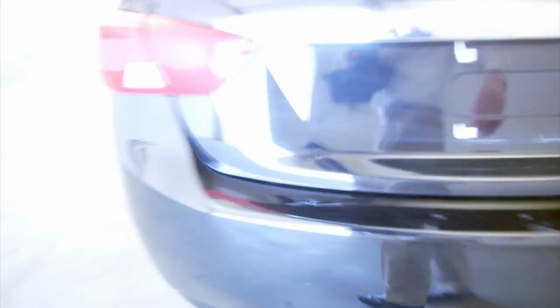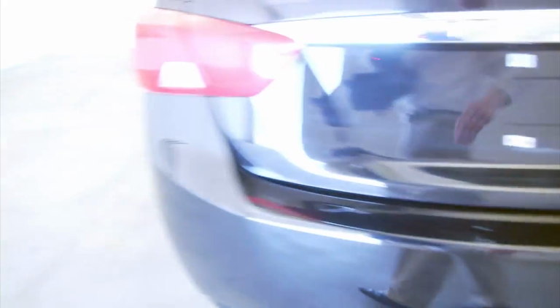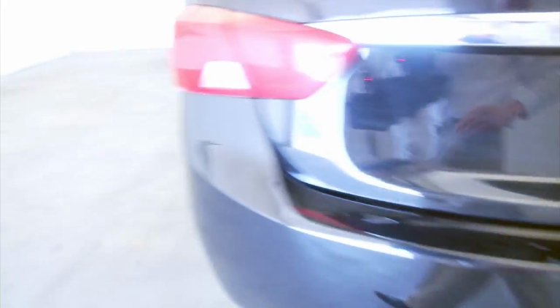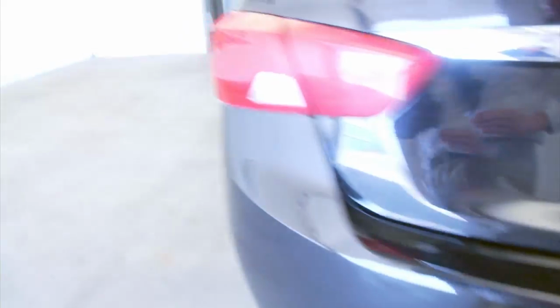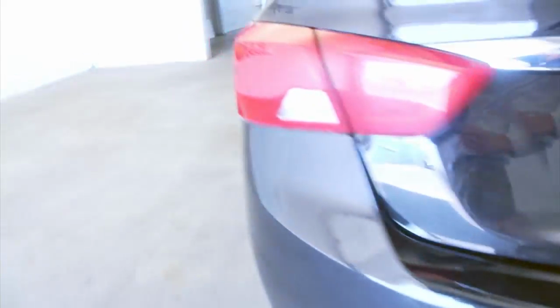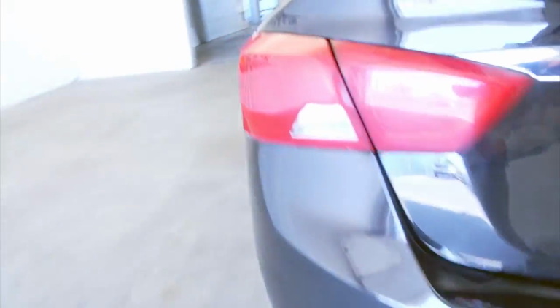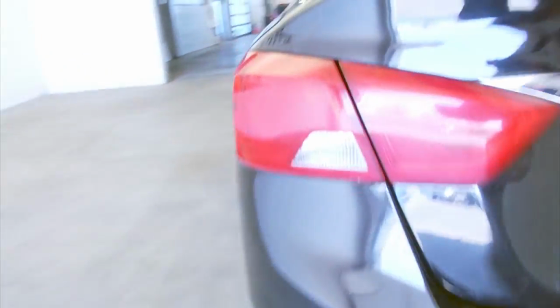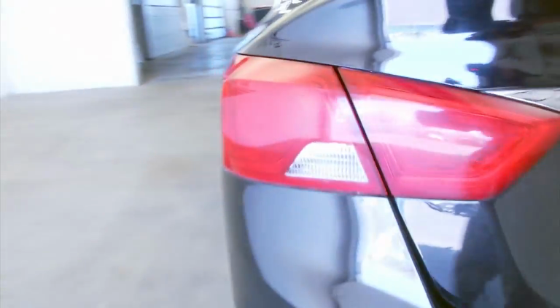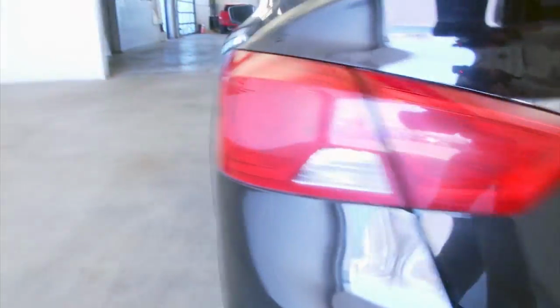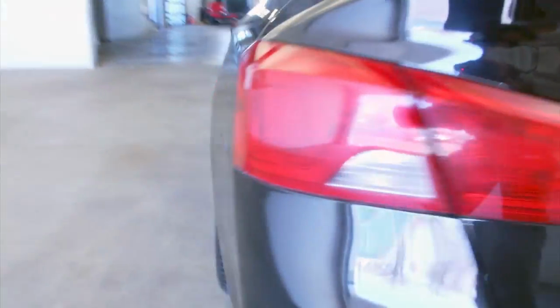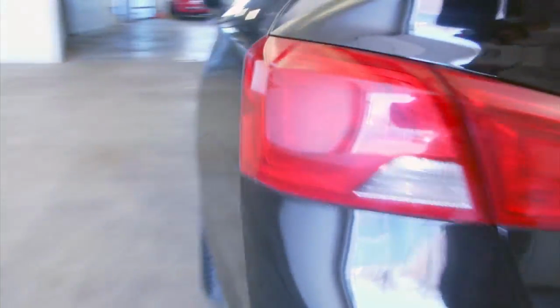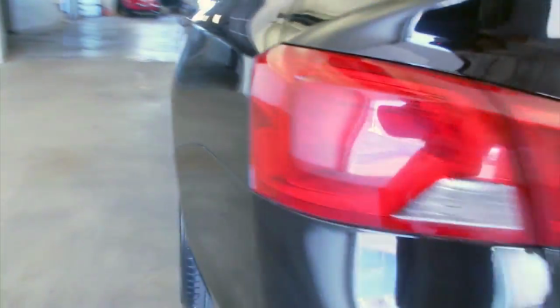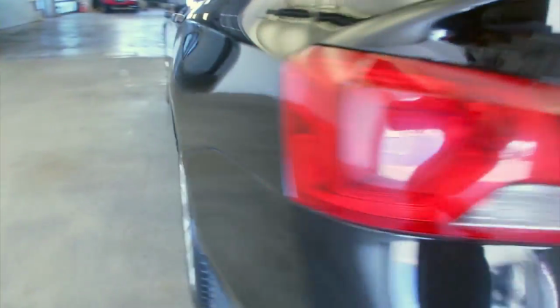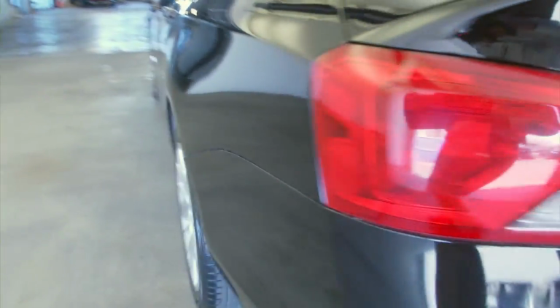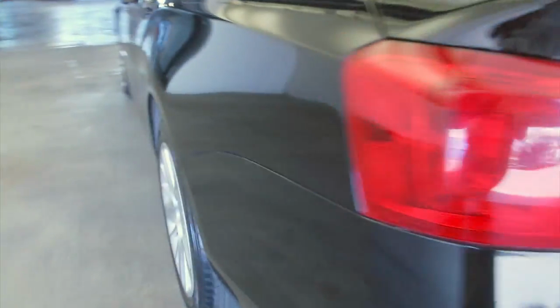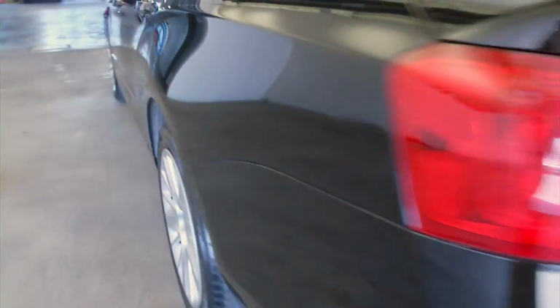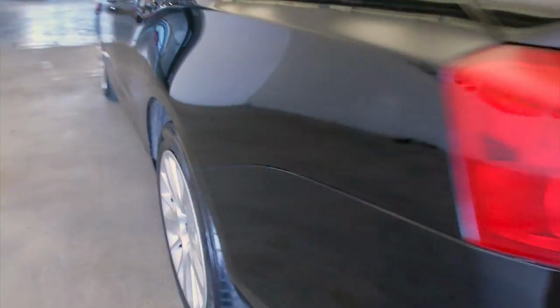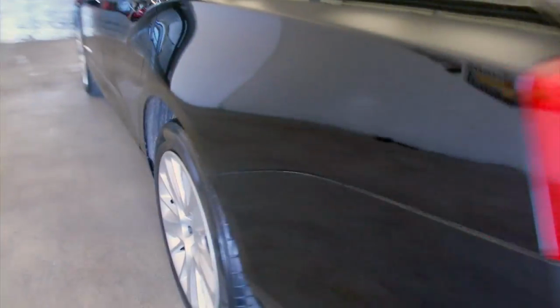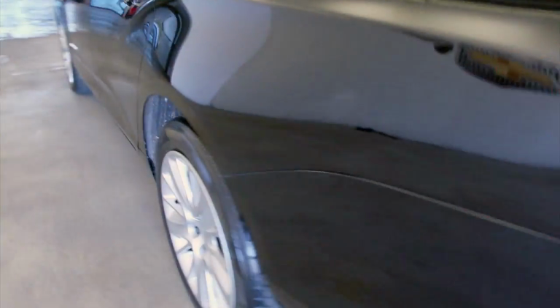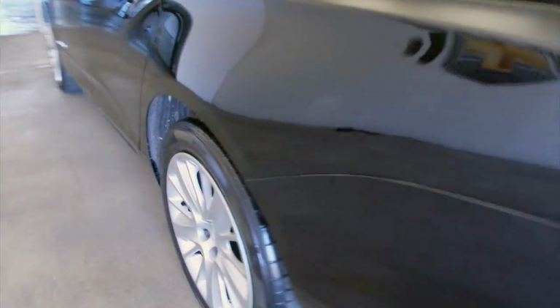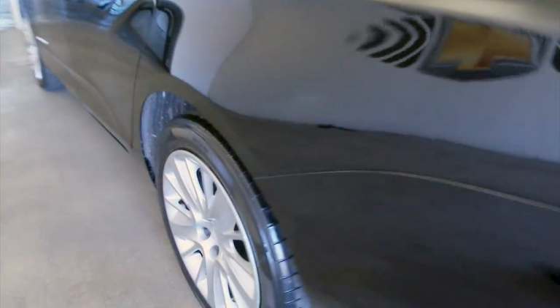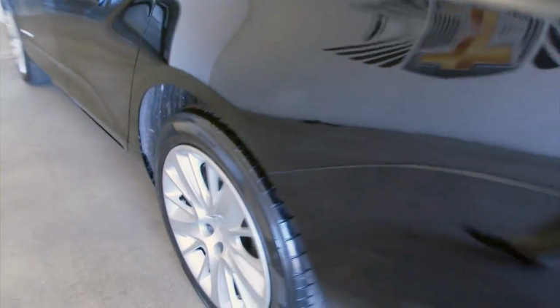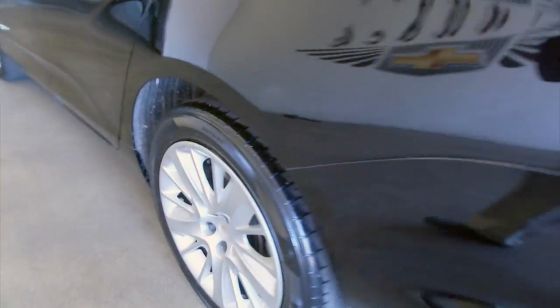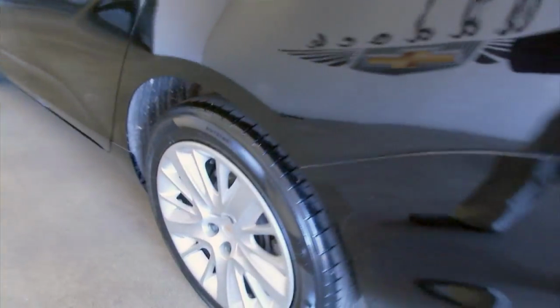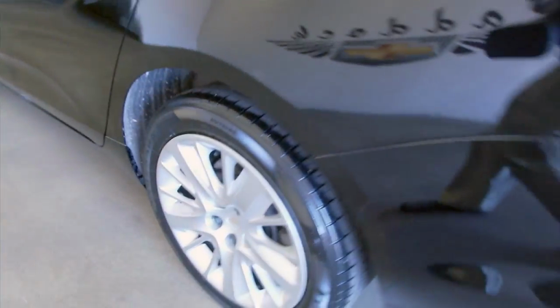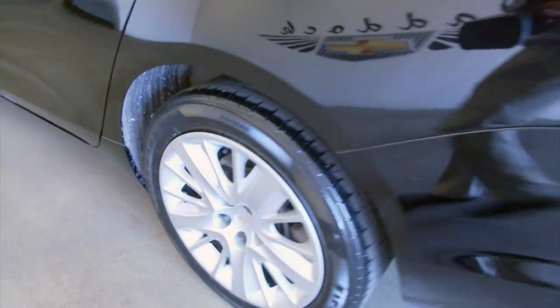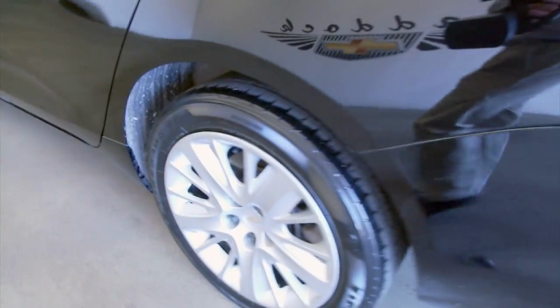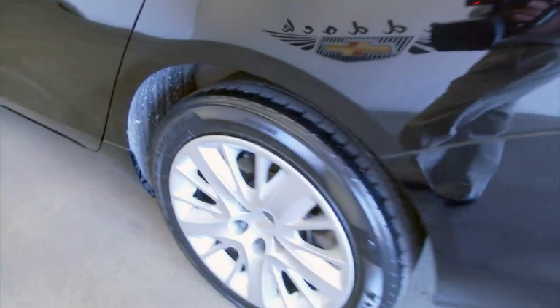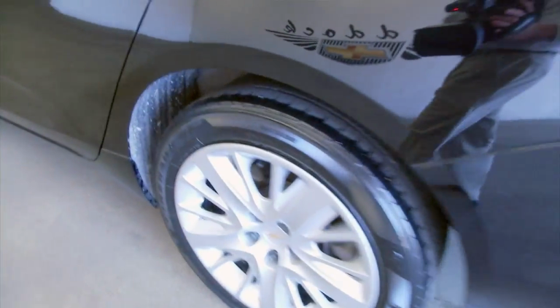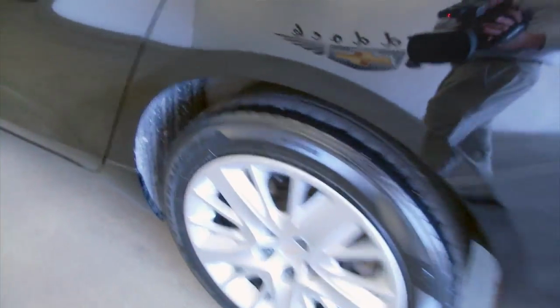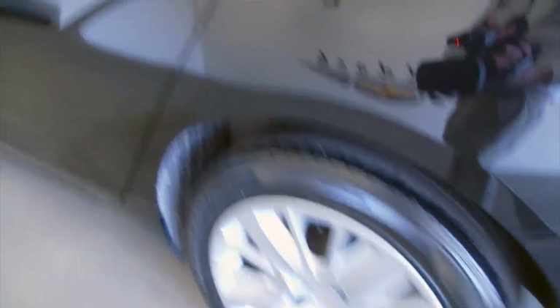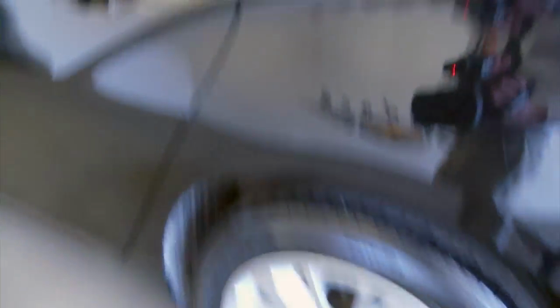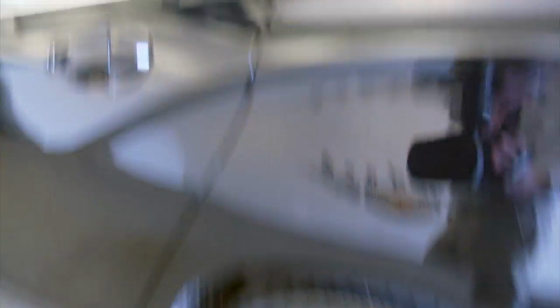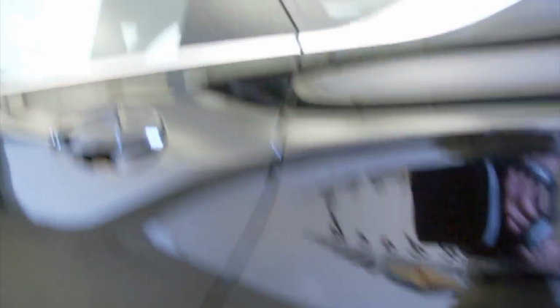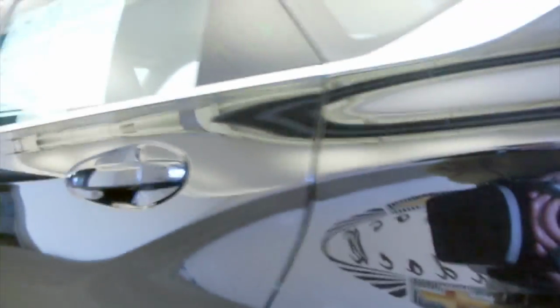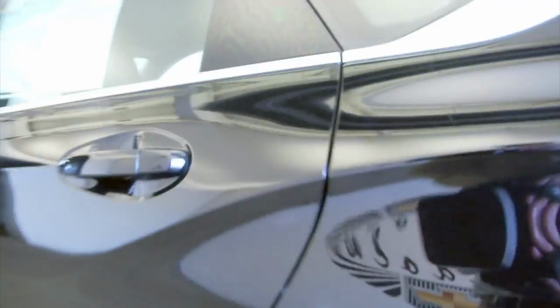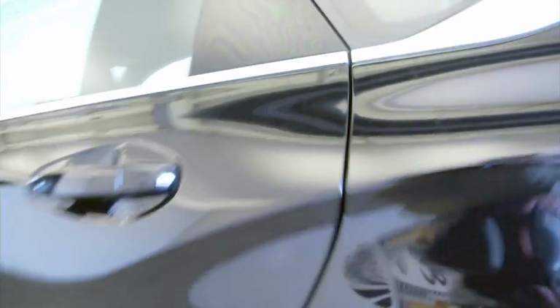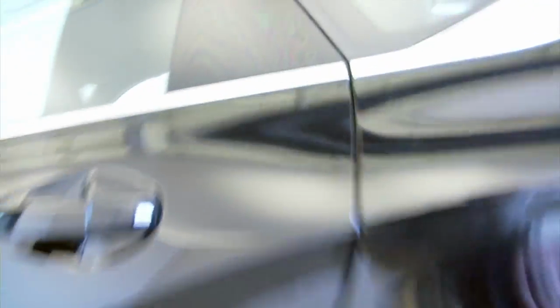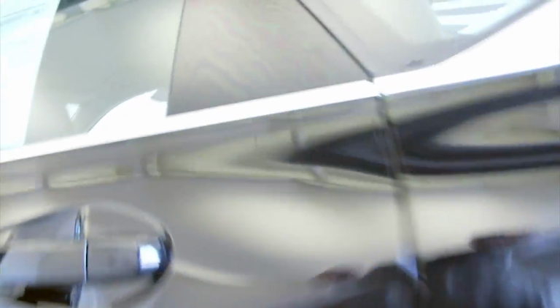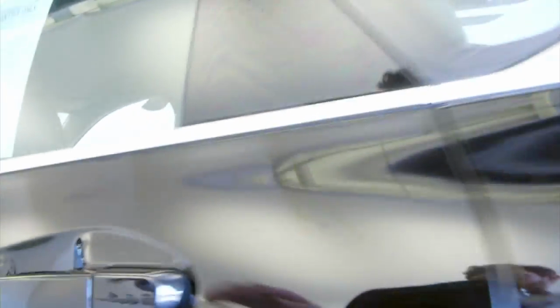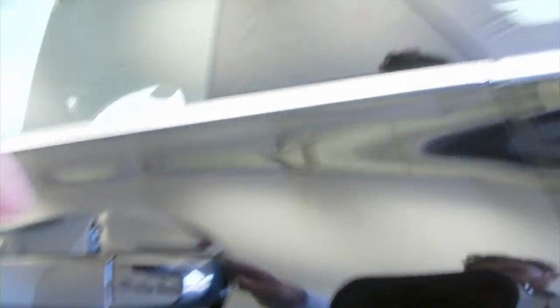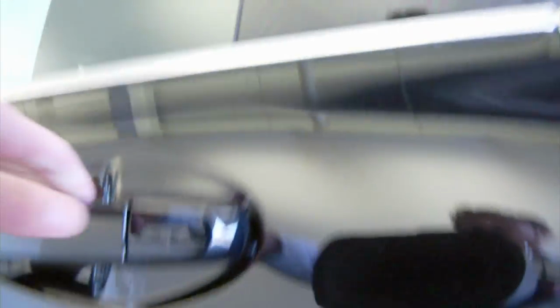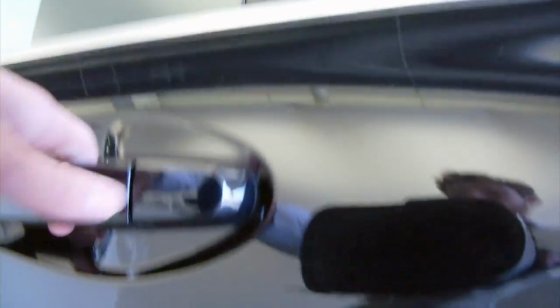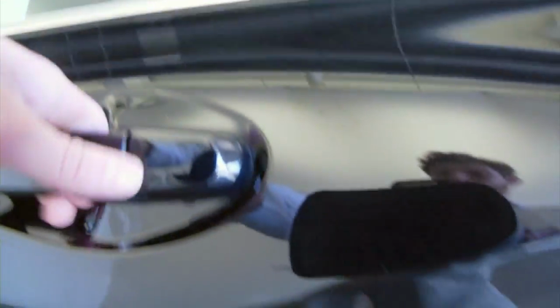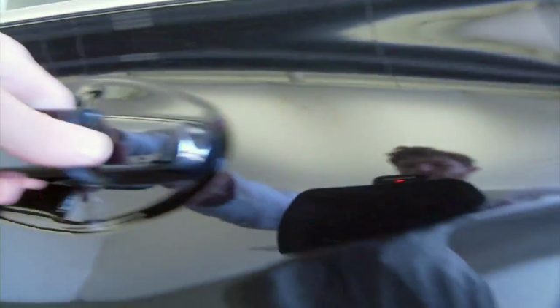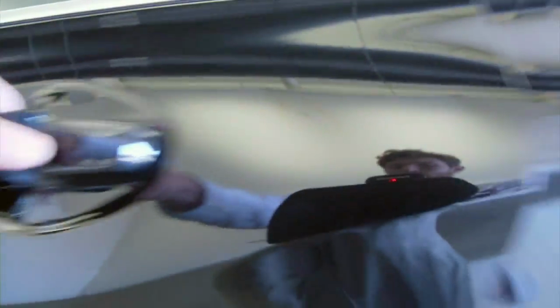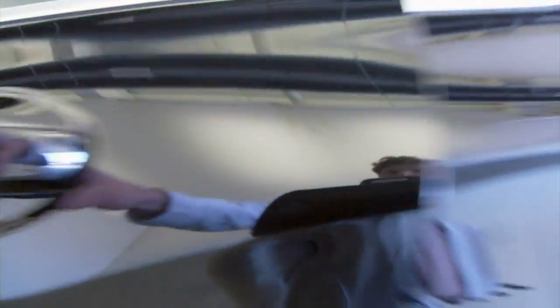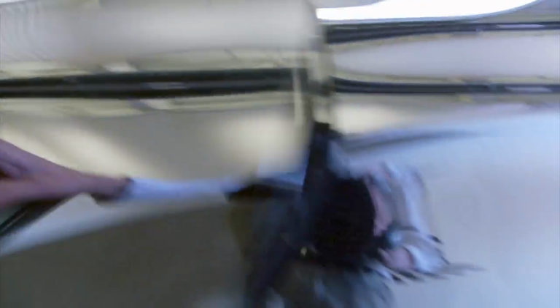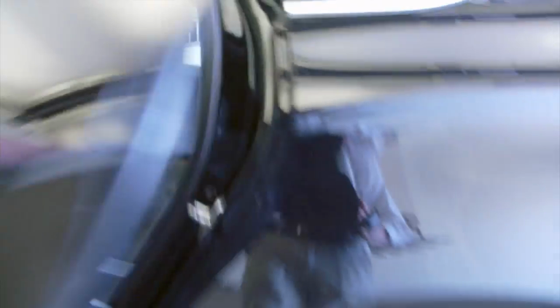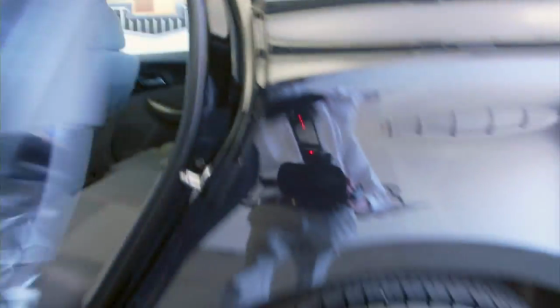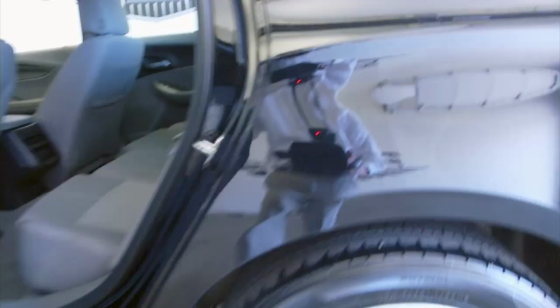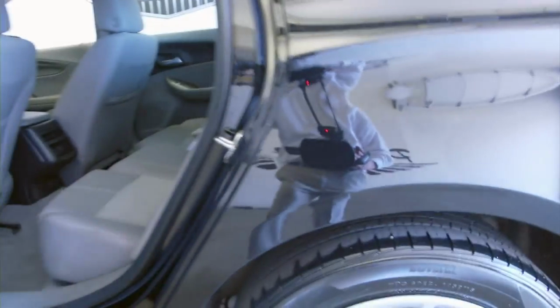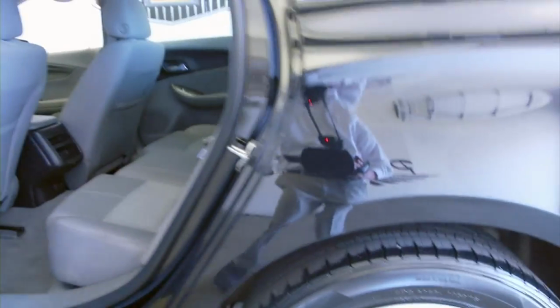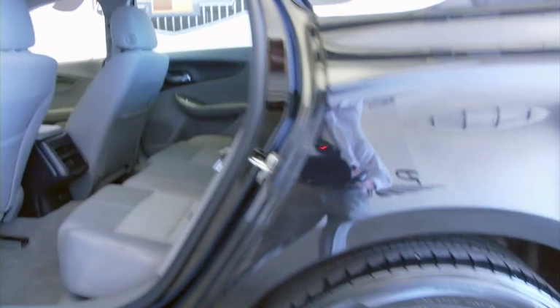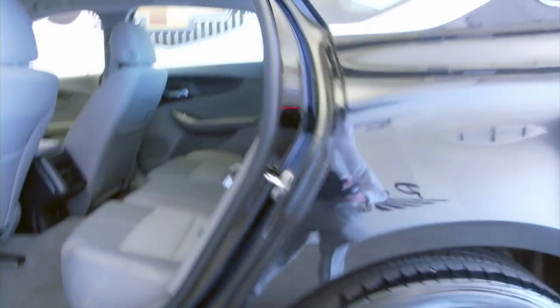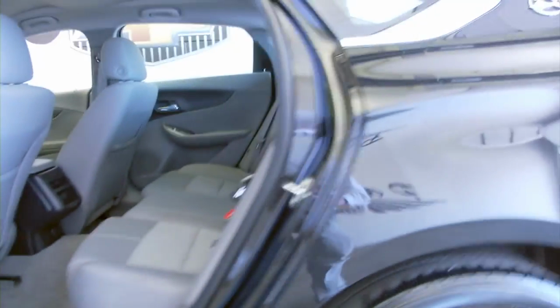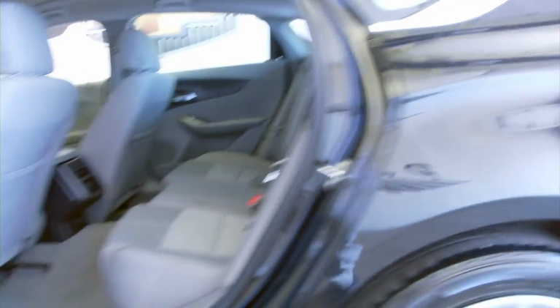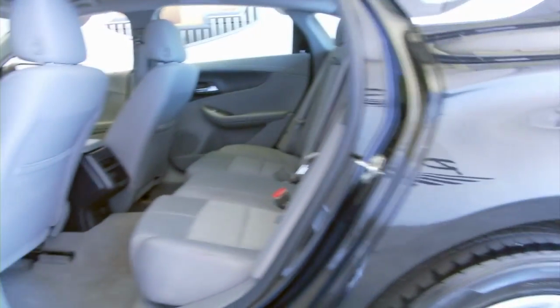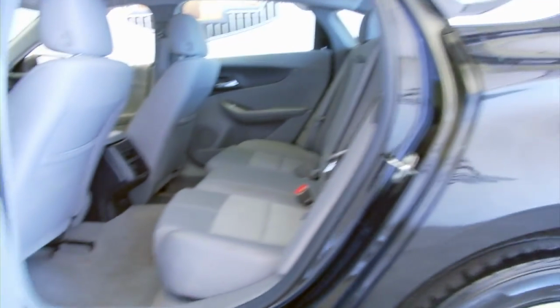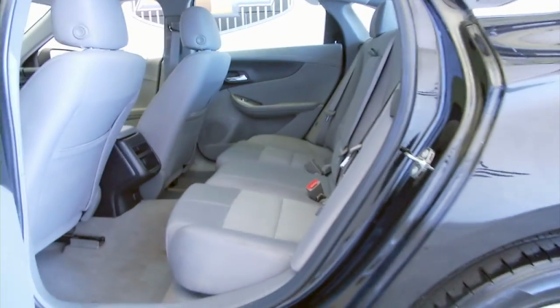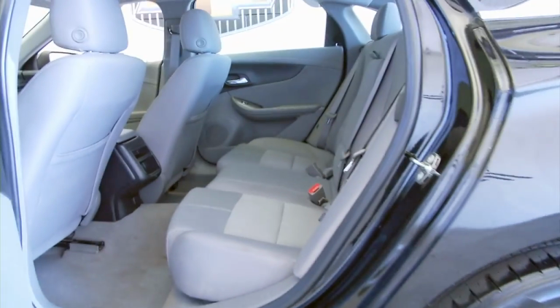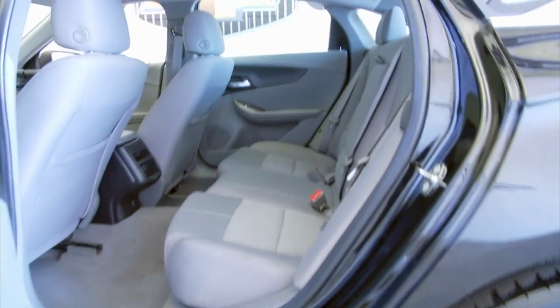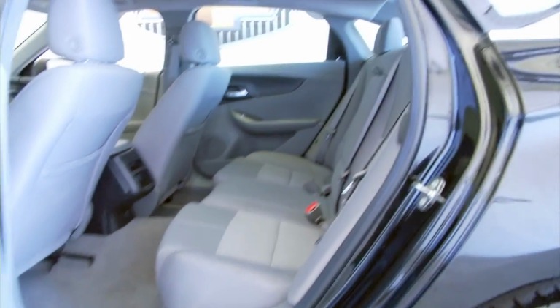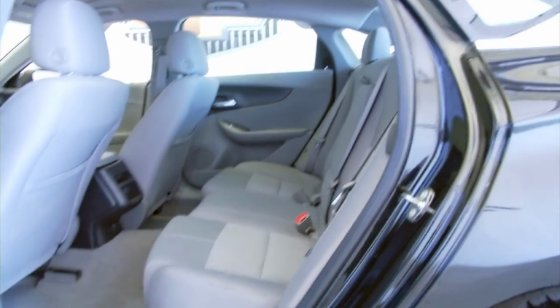Plenty of trunk space, aluminum alloy wheels. Let's check out the back seat — gray cloth interior.